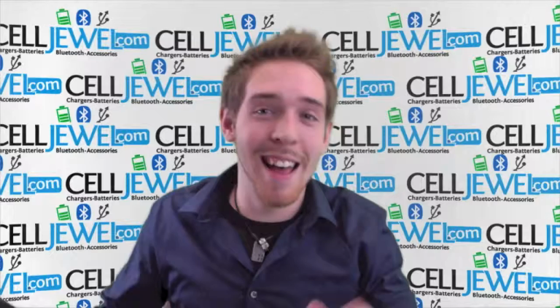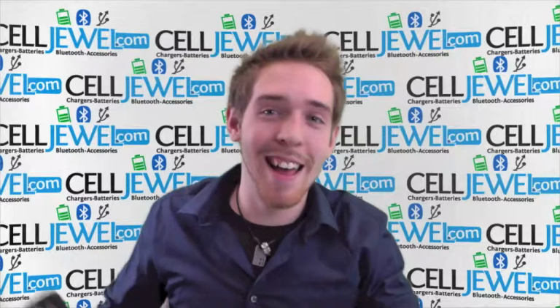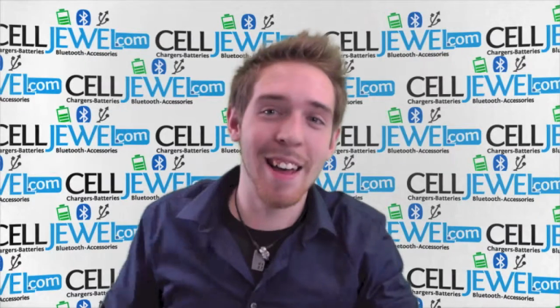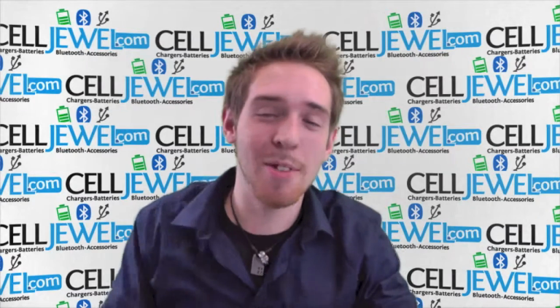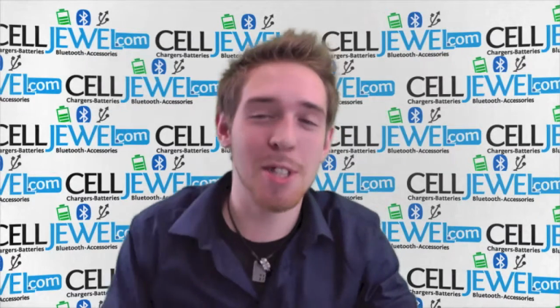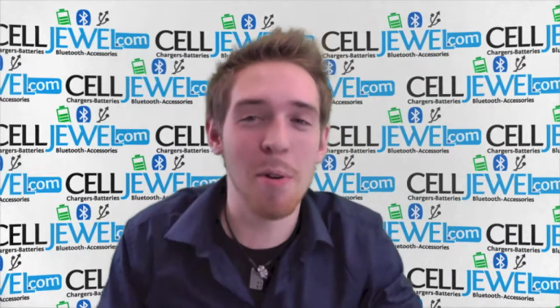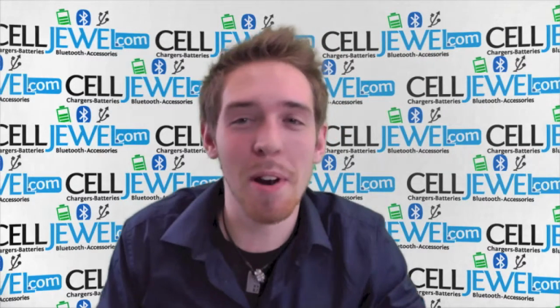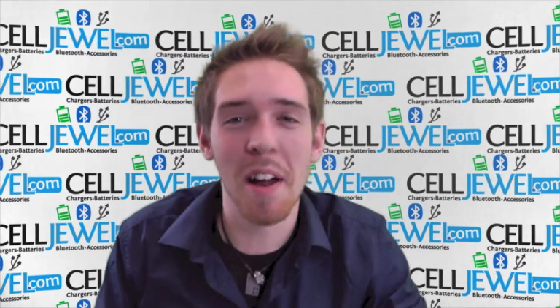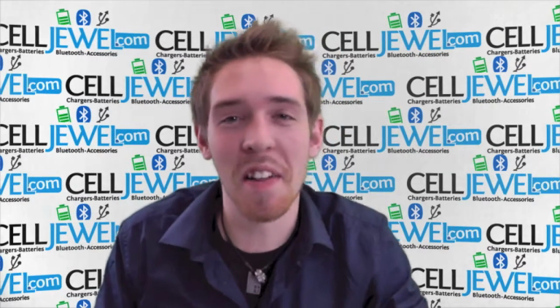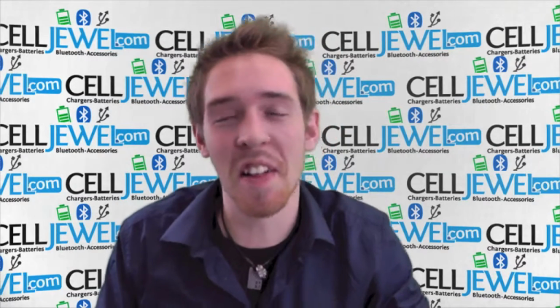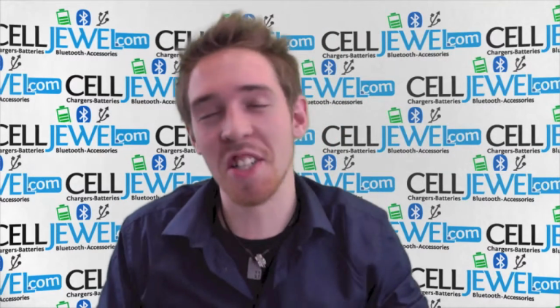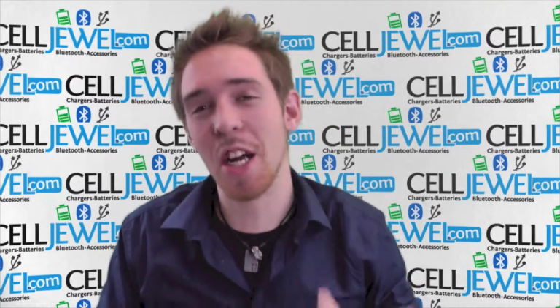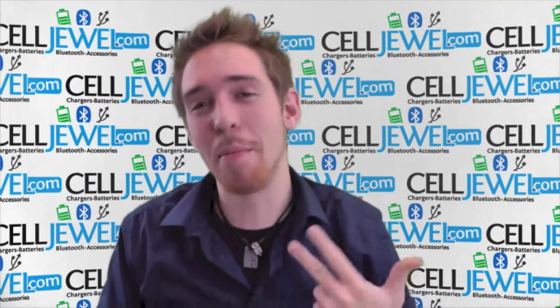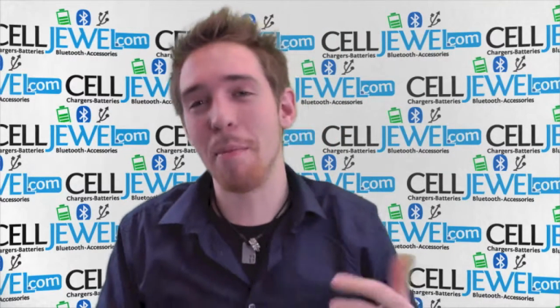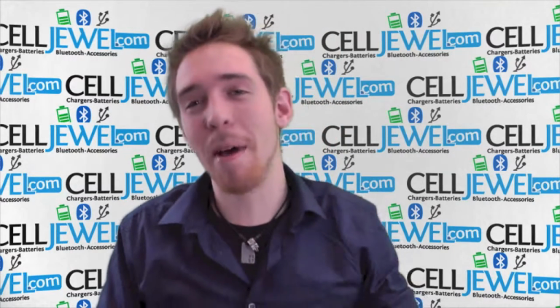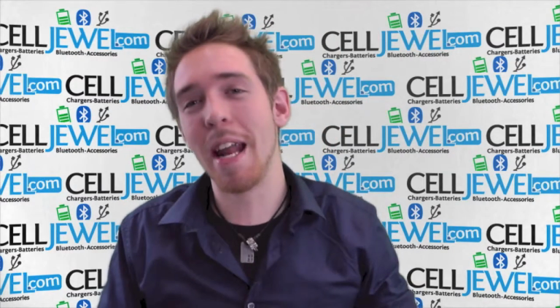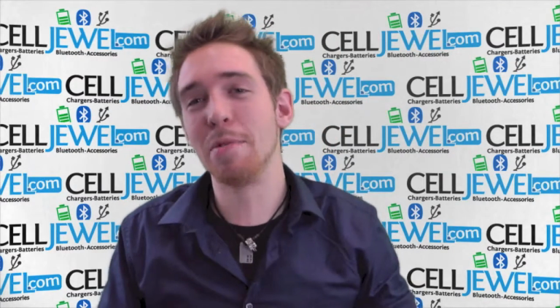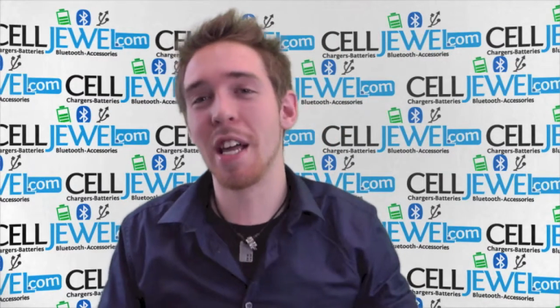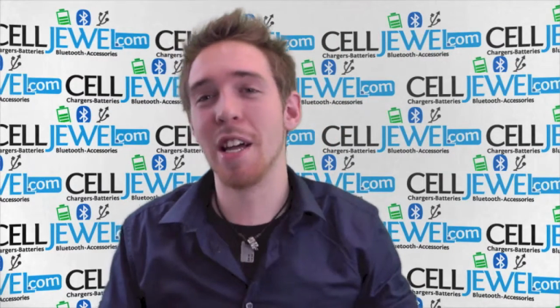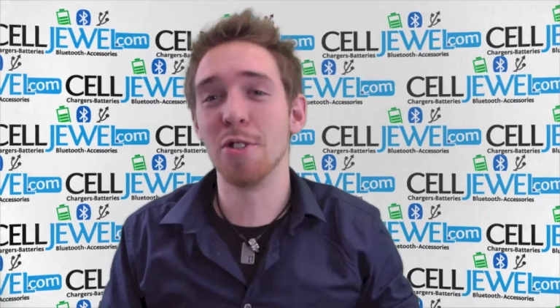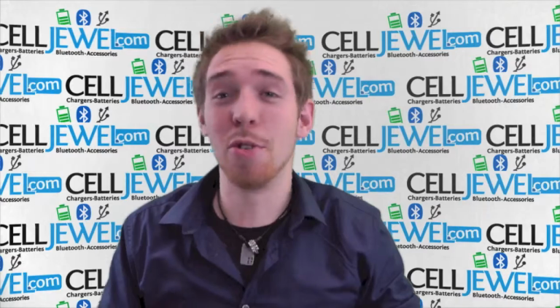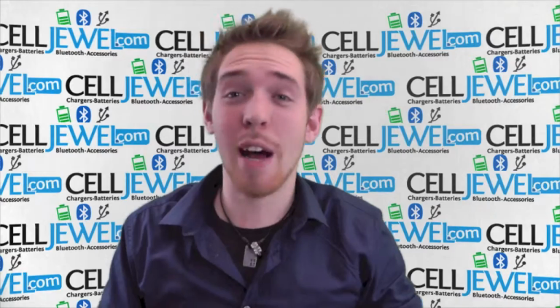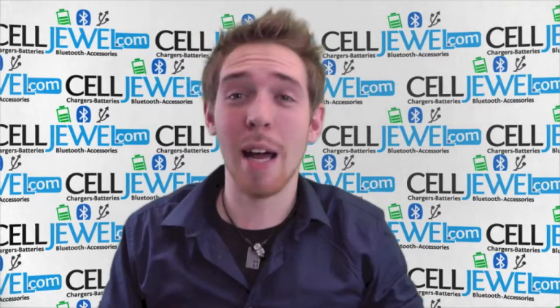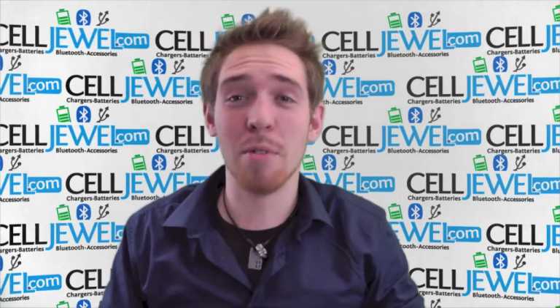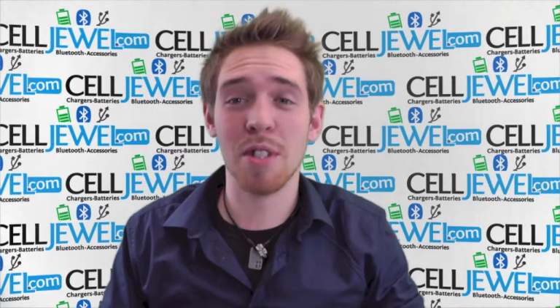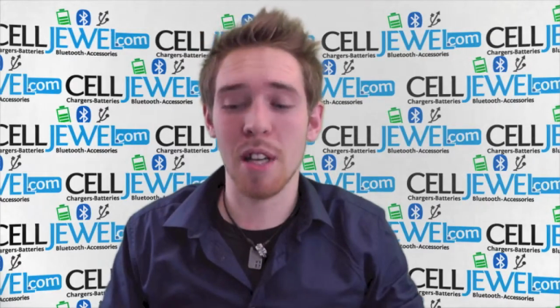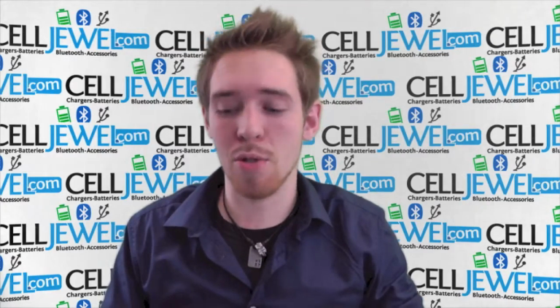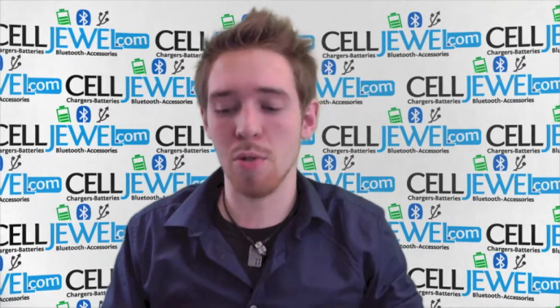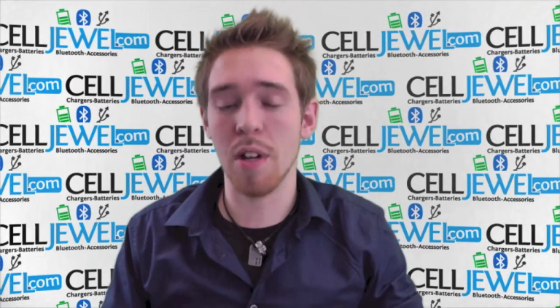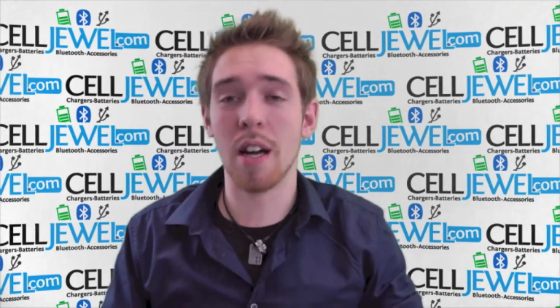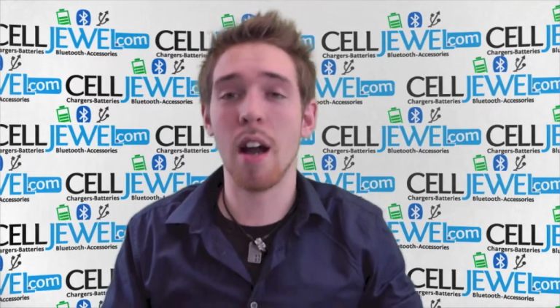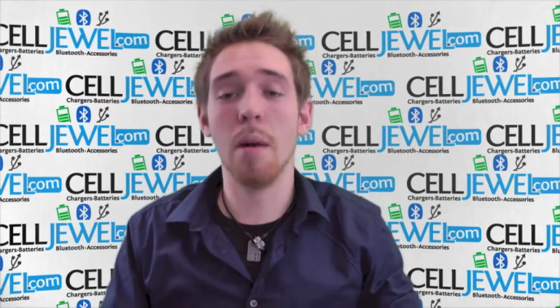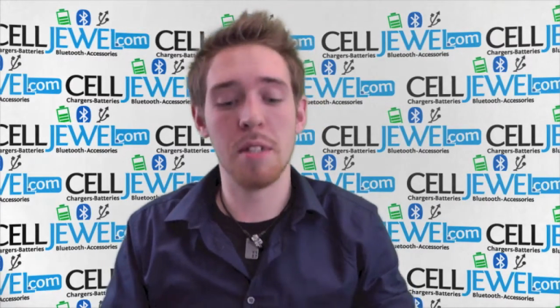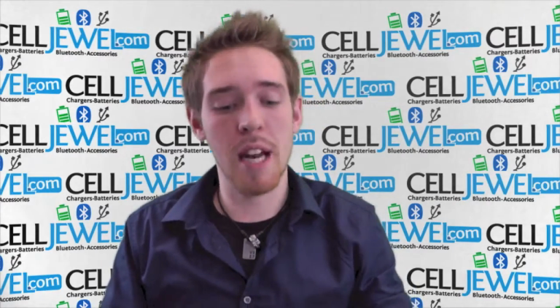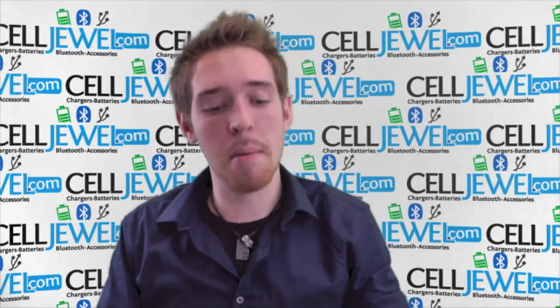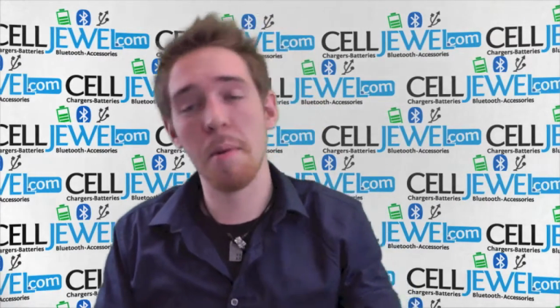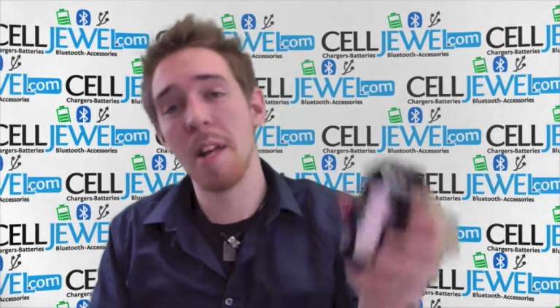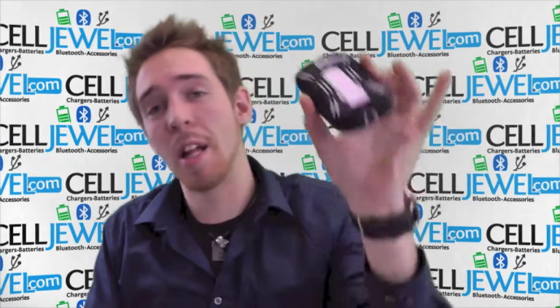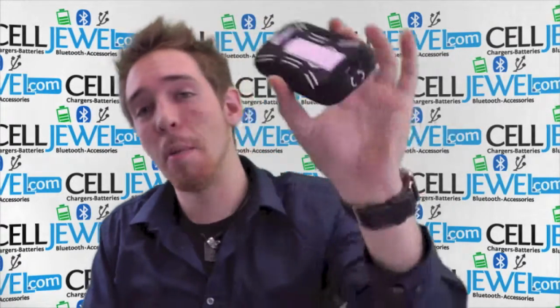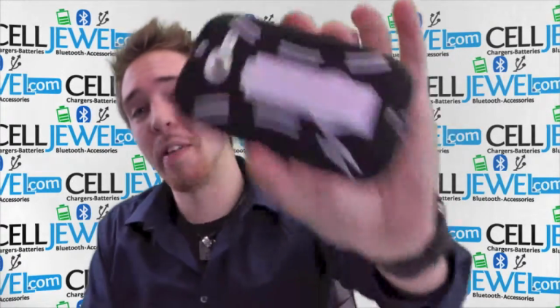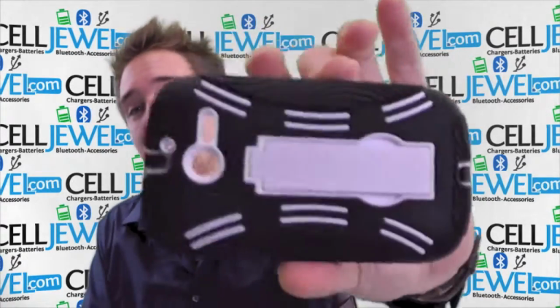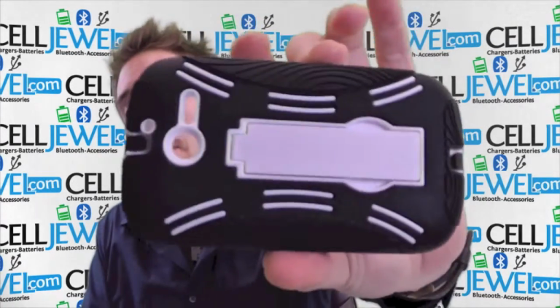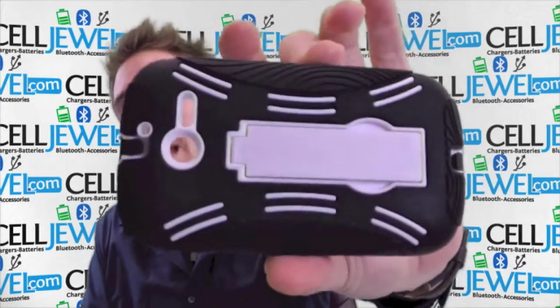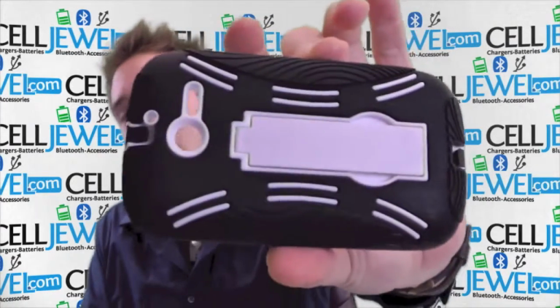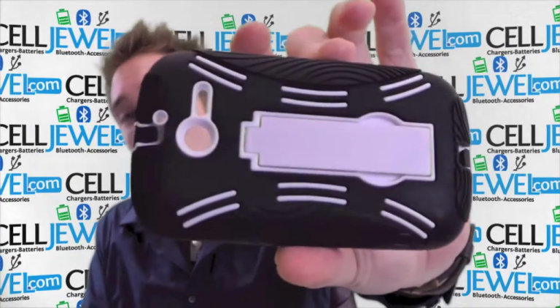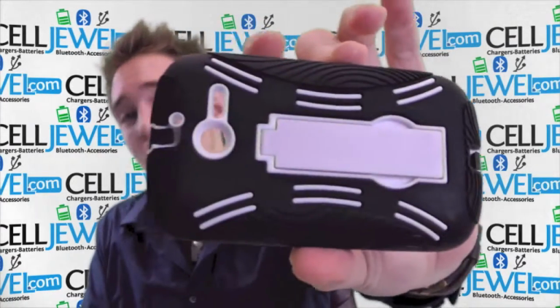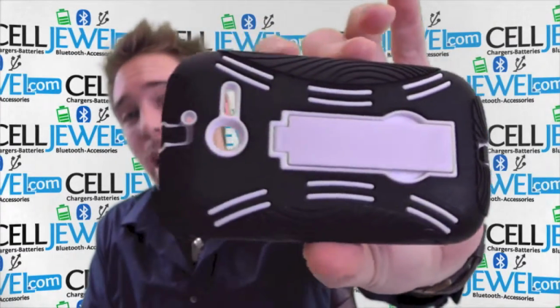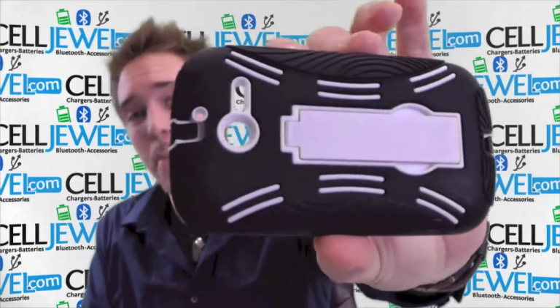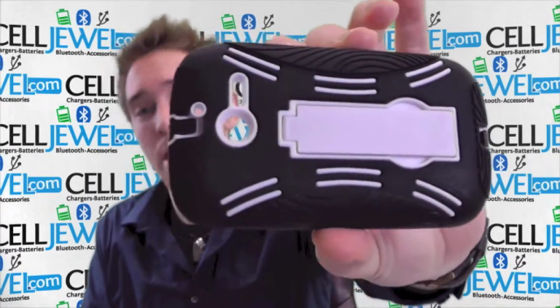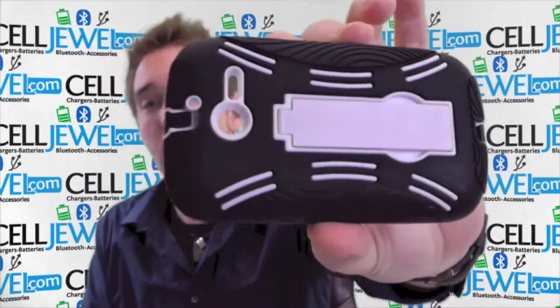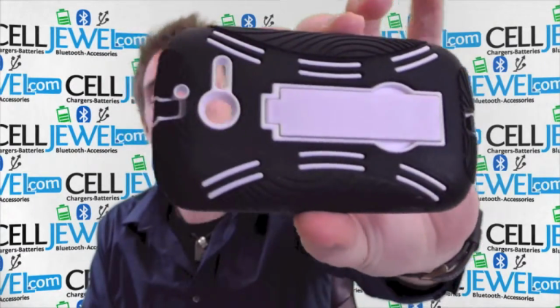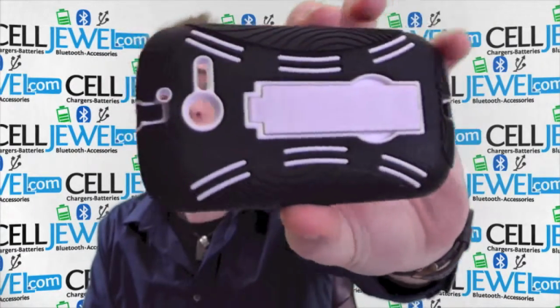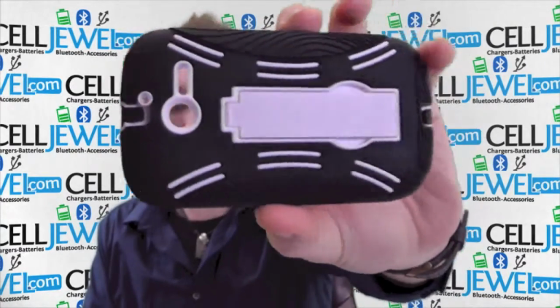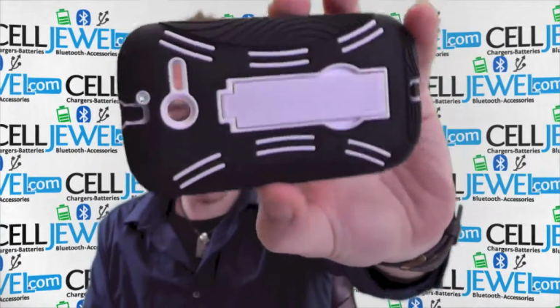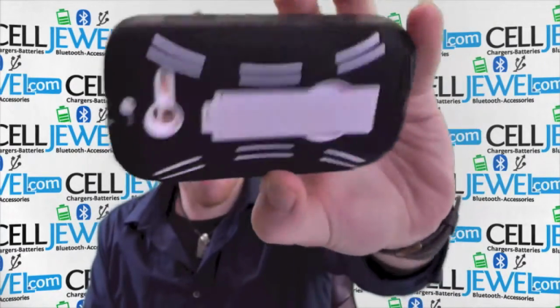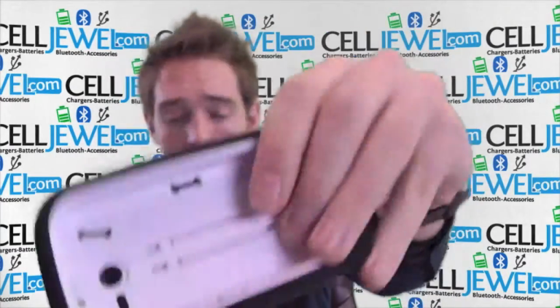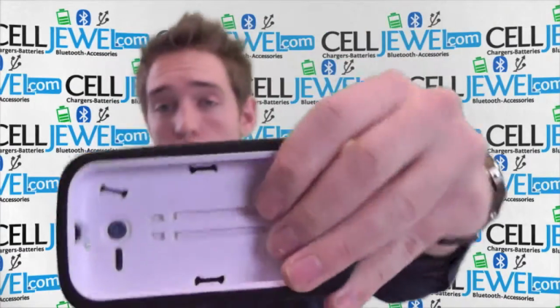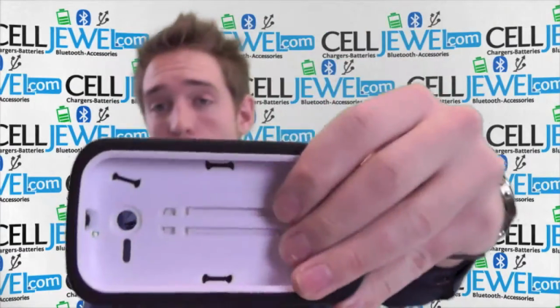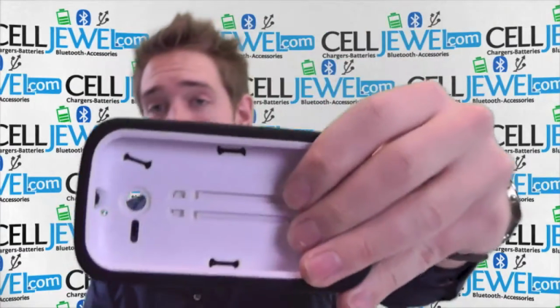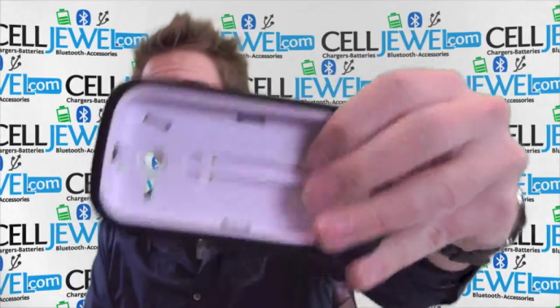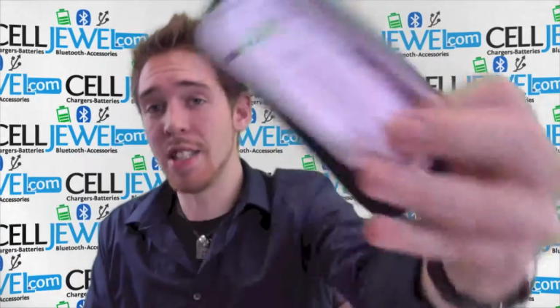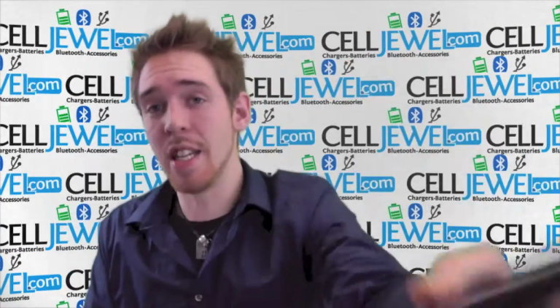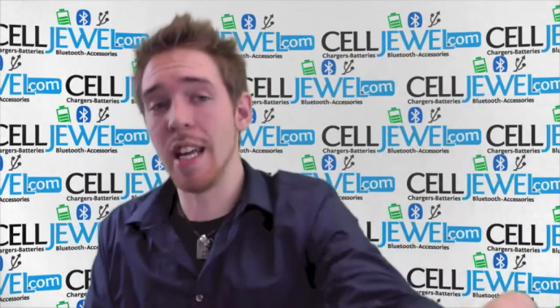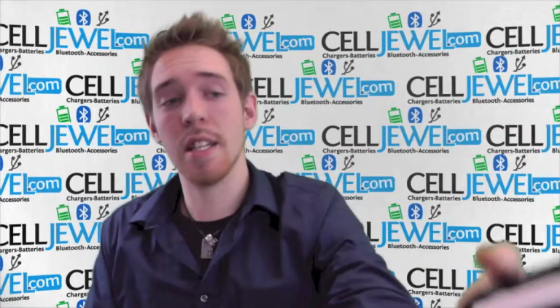Hey, what's going on online shopper? My name is Andrew. I'm with celljewel.com. Today I'm going to be telling you about the black and white hybrid case for the Huawei Ascend.